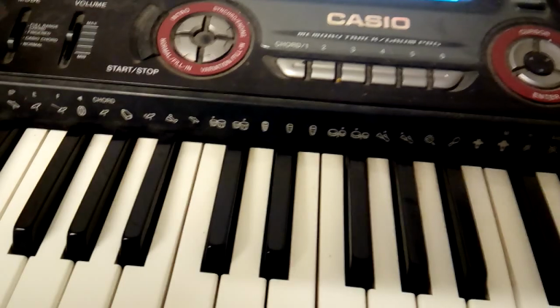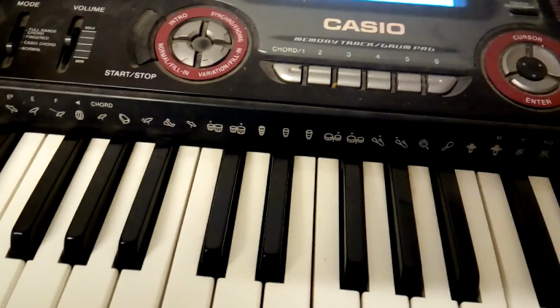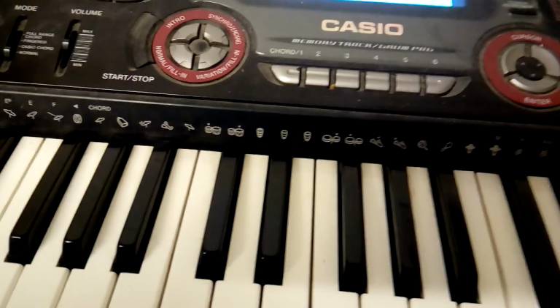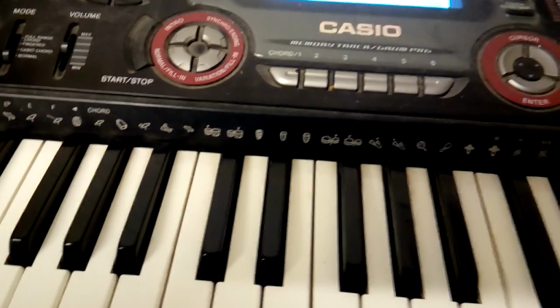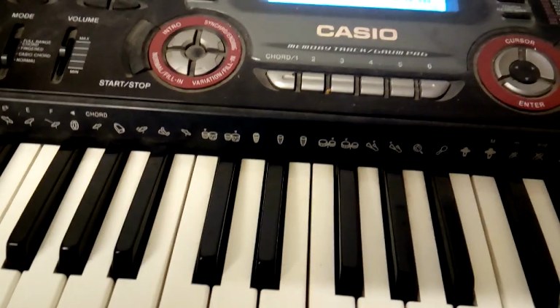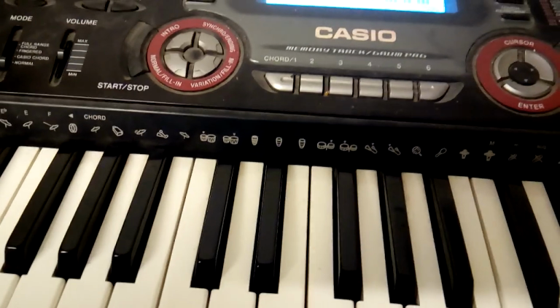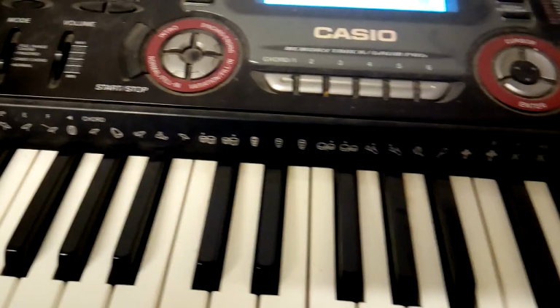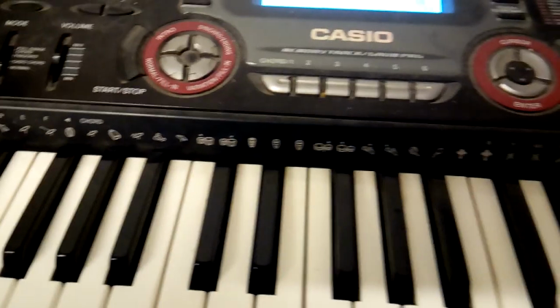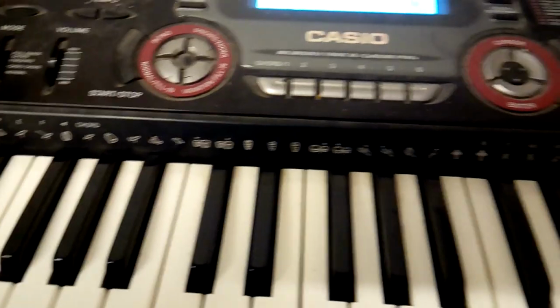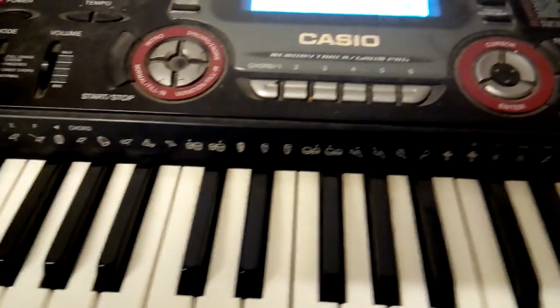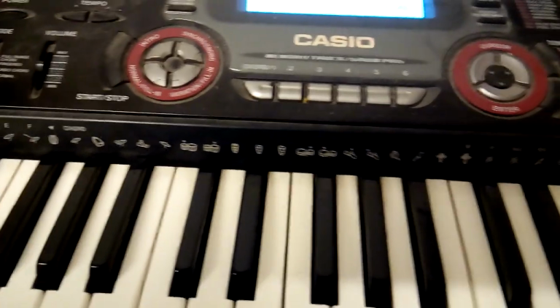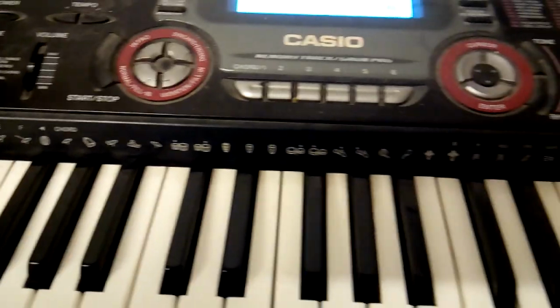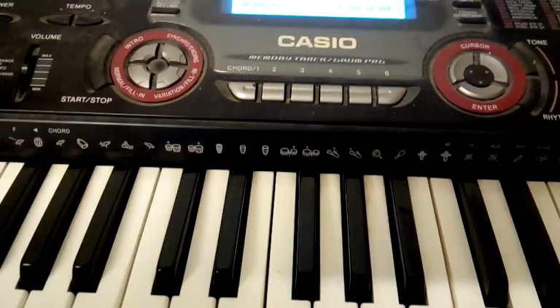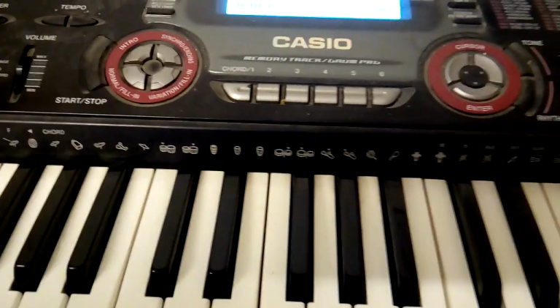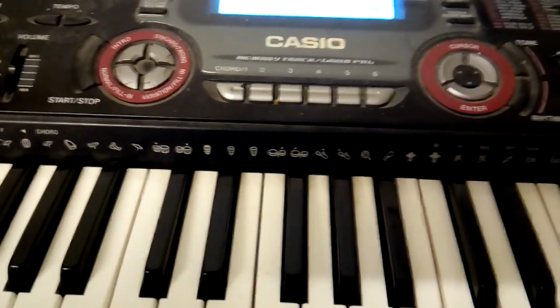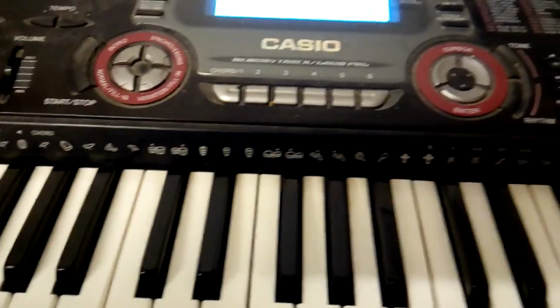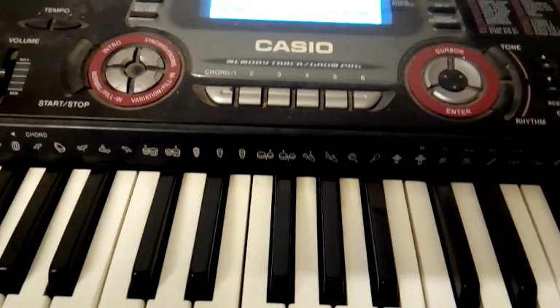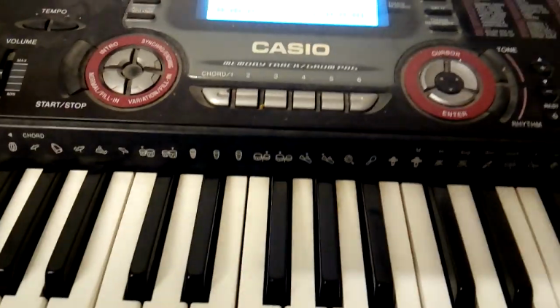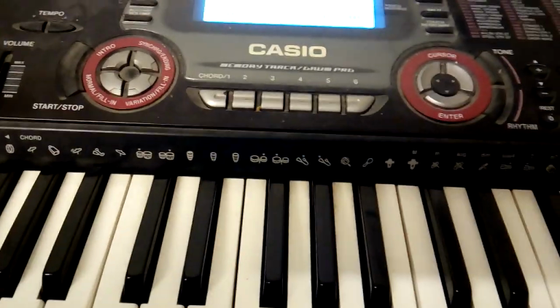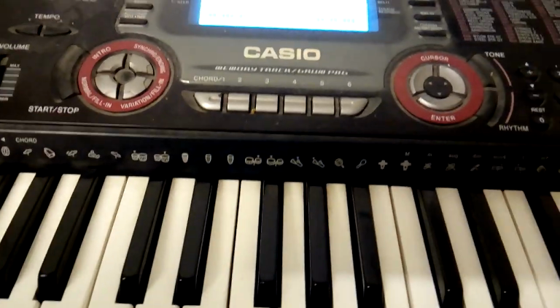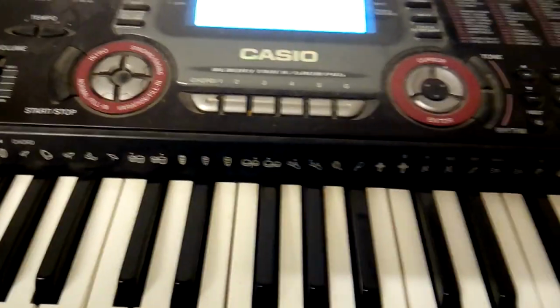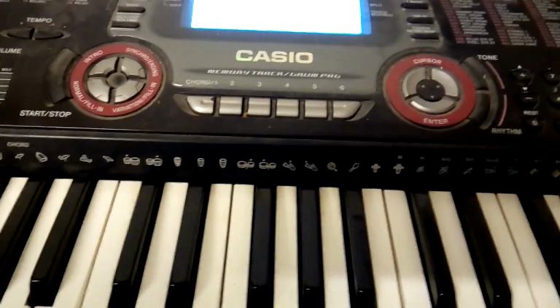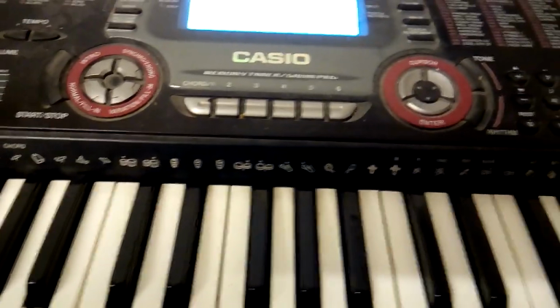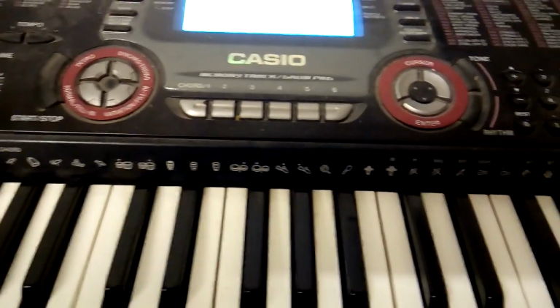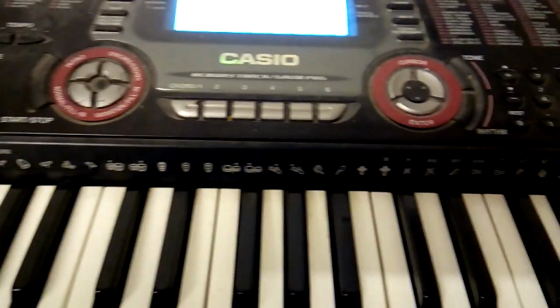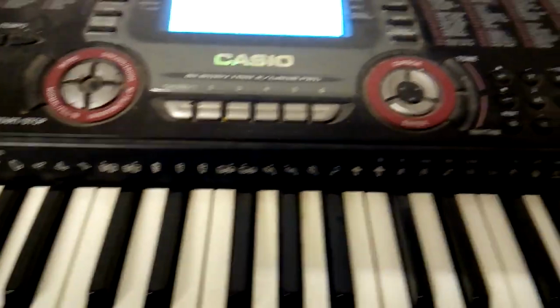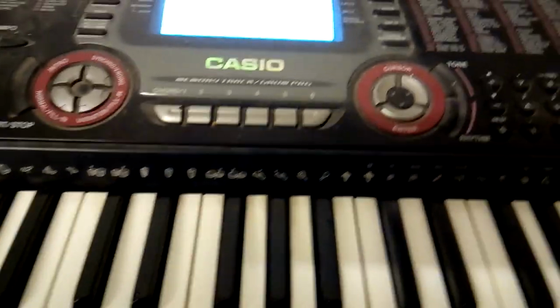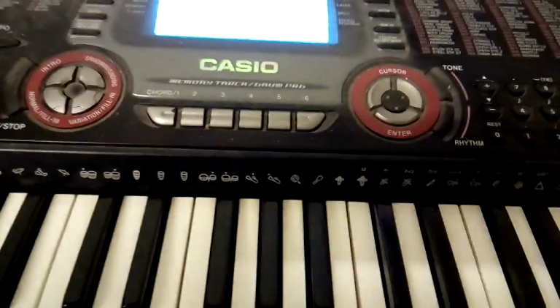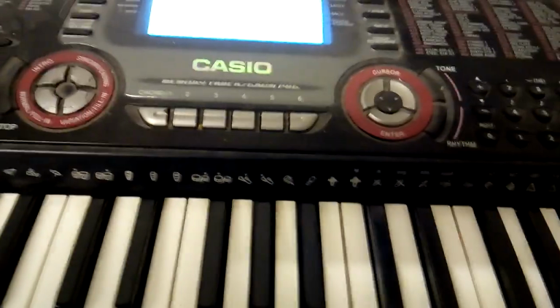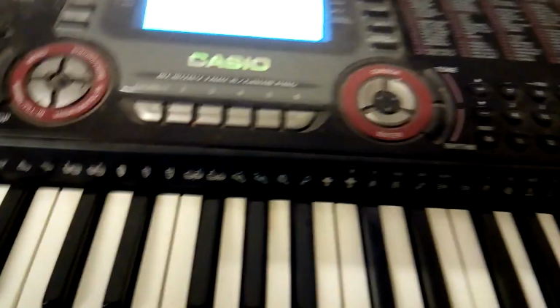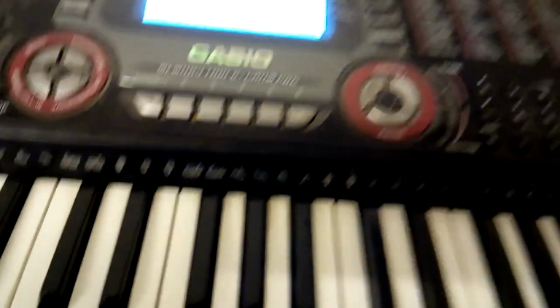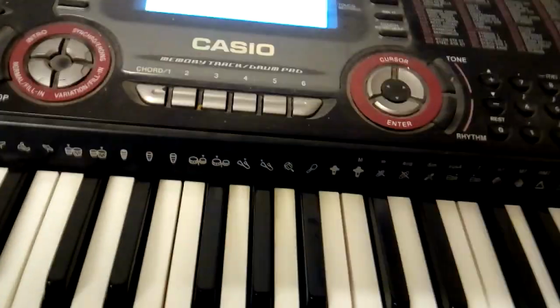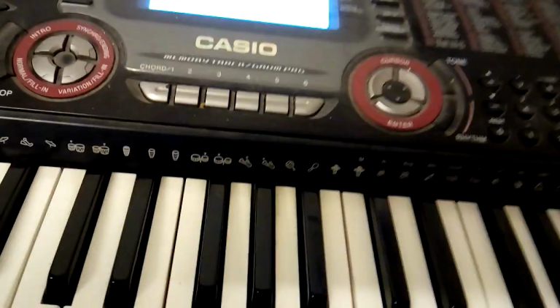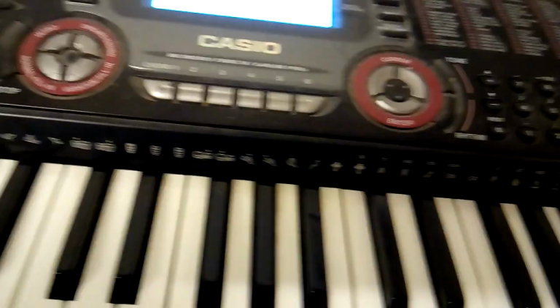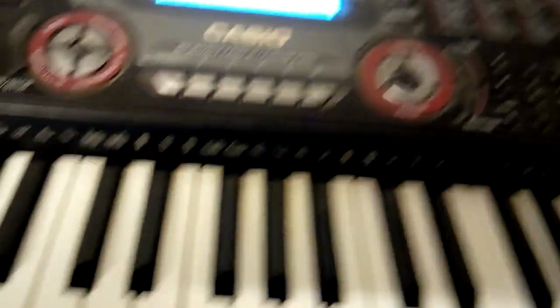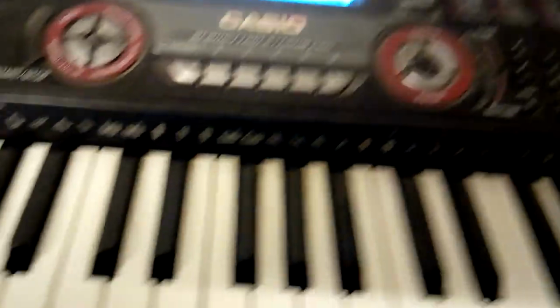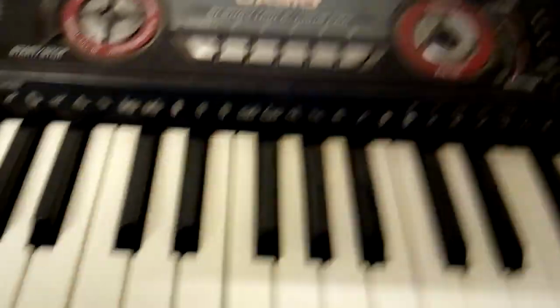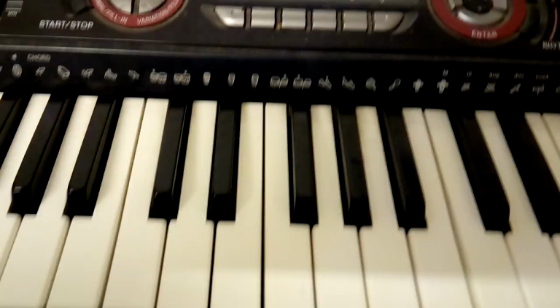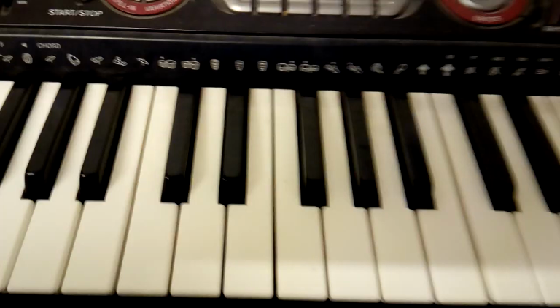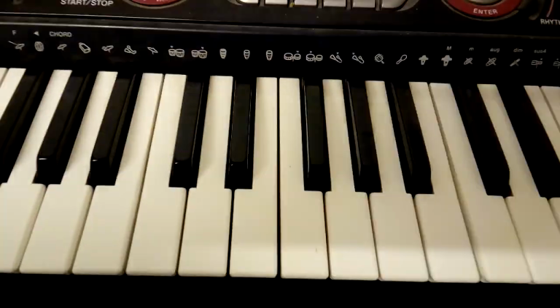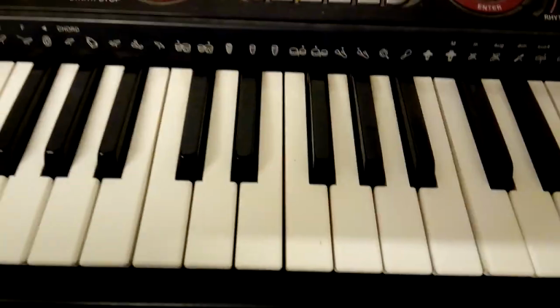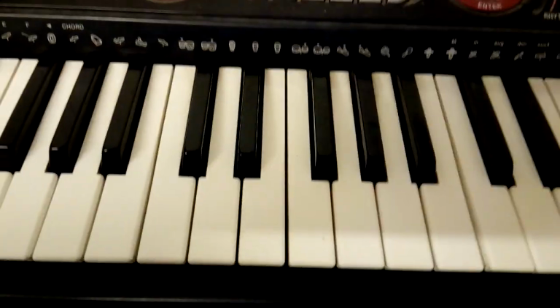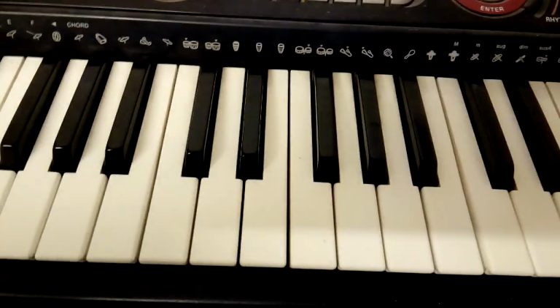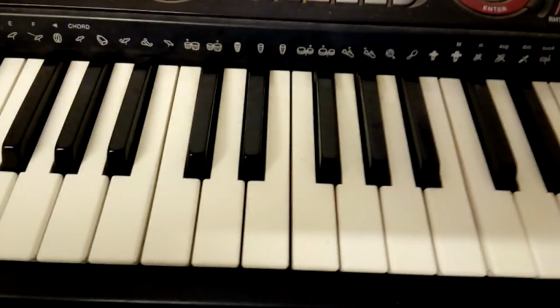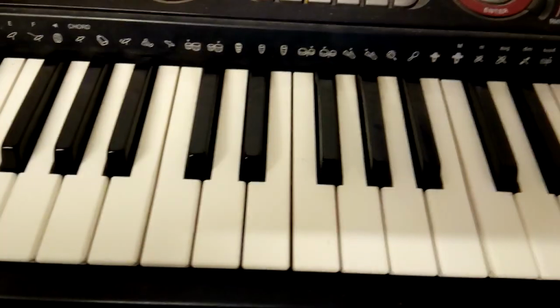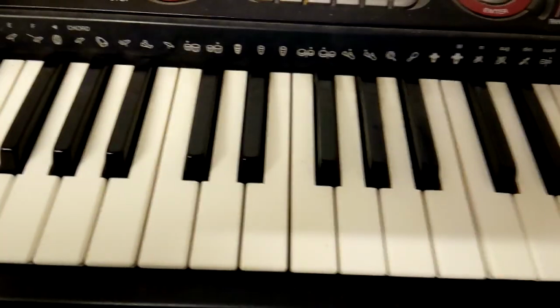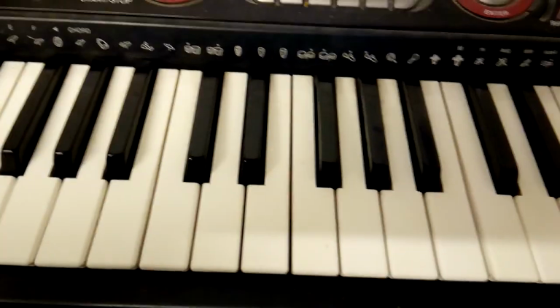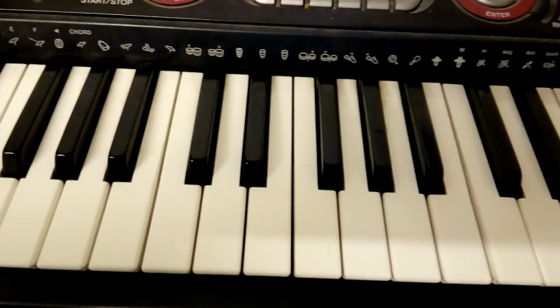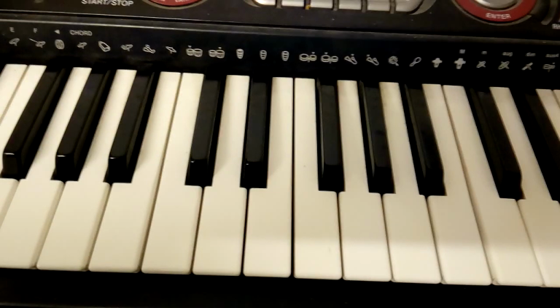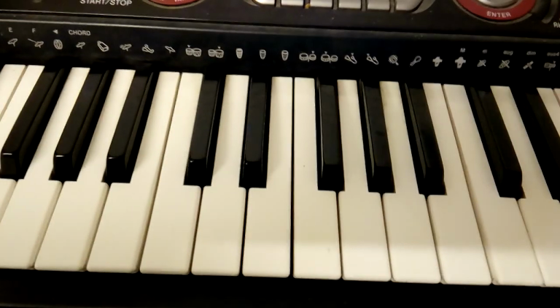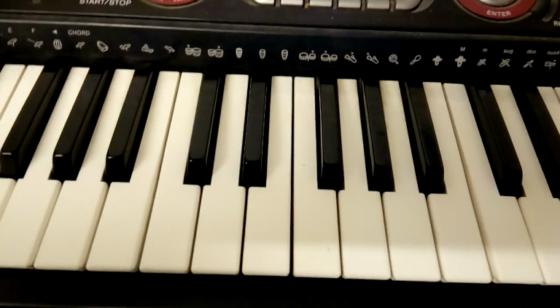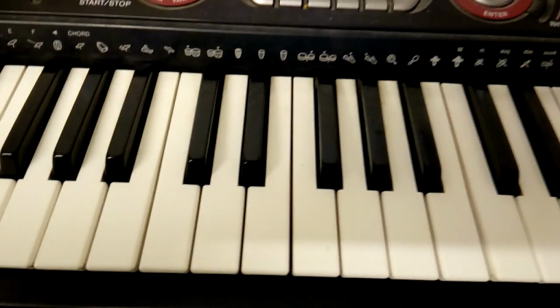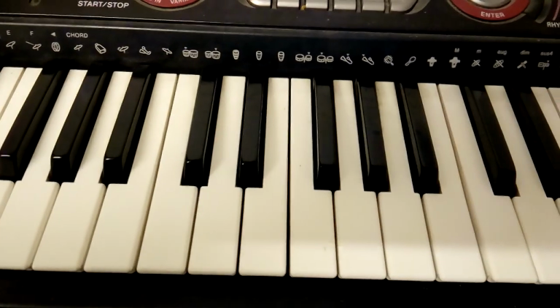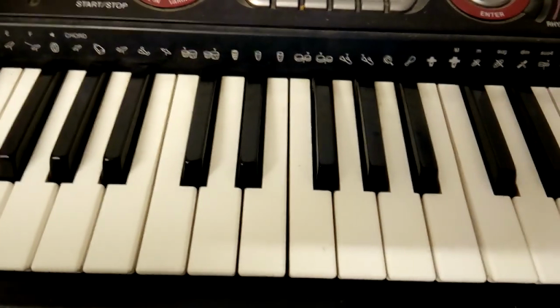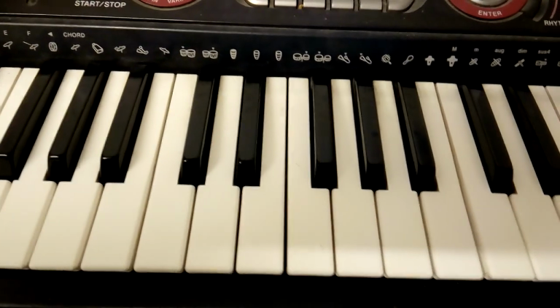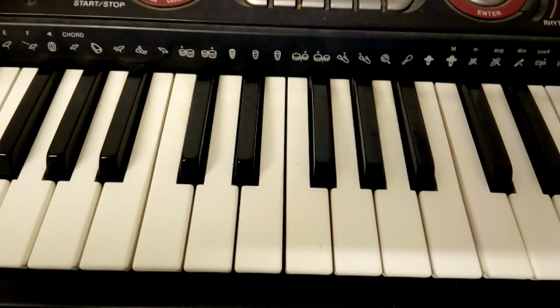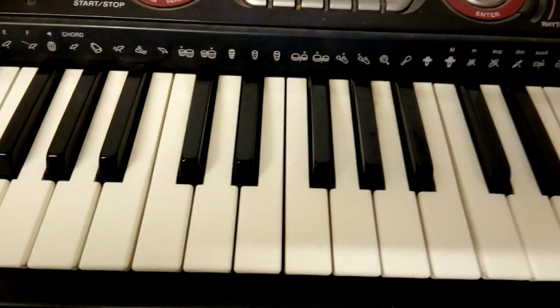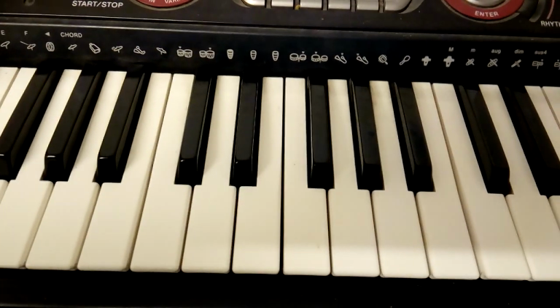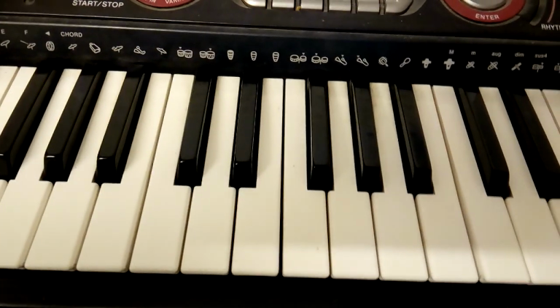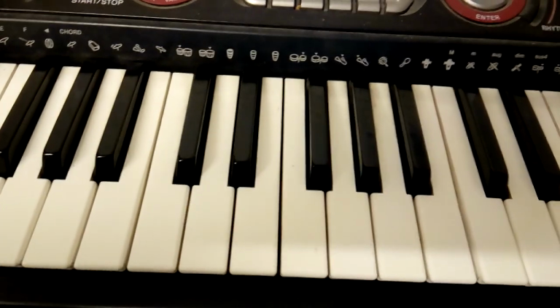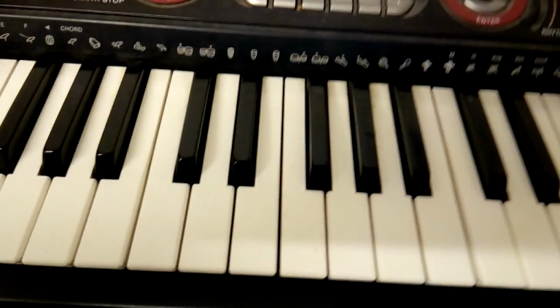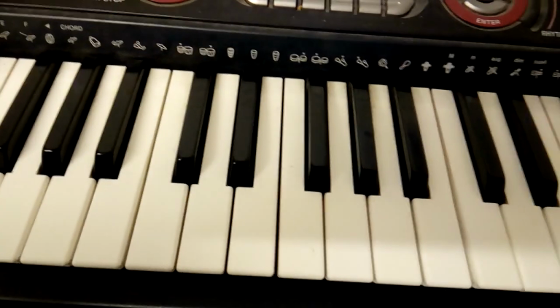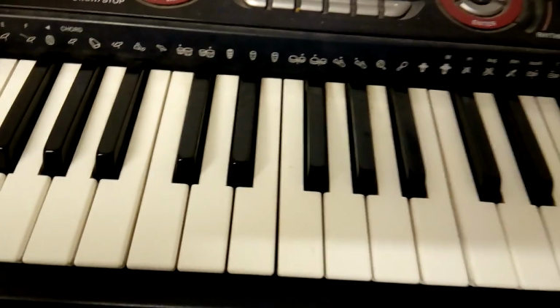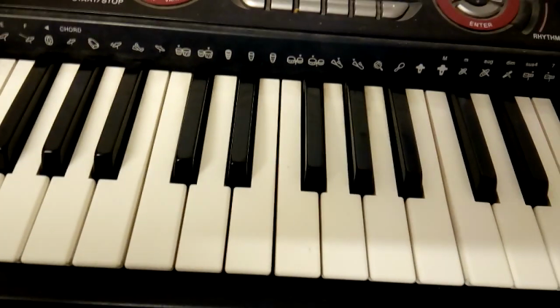Okay, this is in C major. The scale is coming down this time — we've done it up last time, this is coming down.